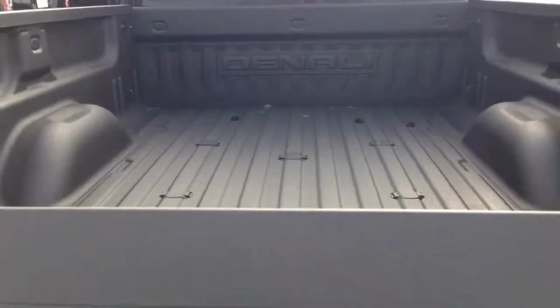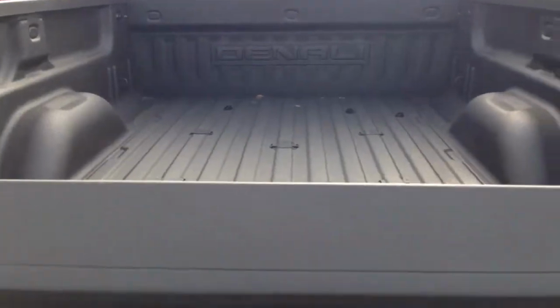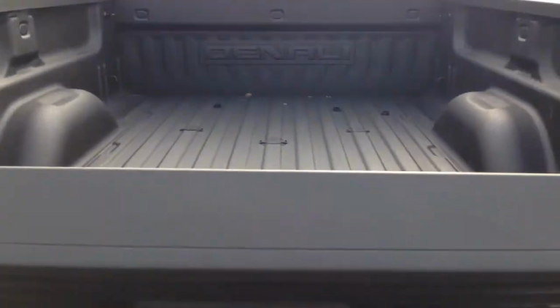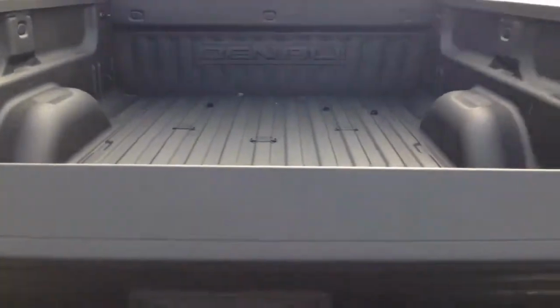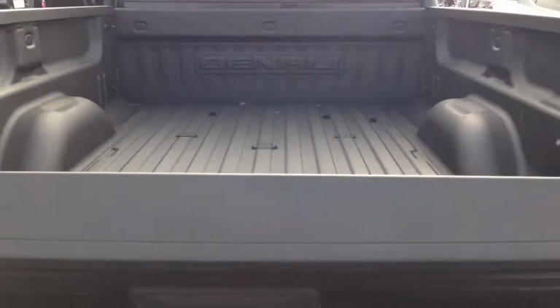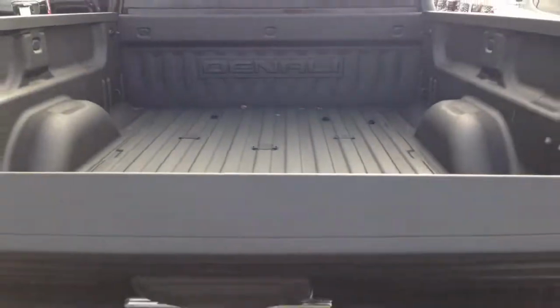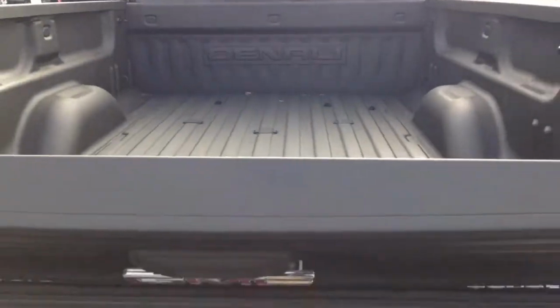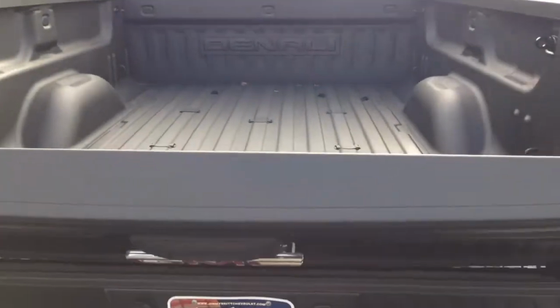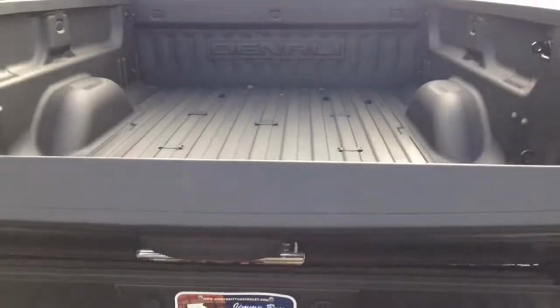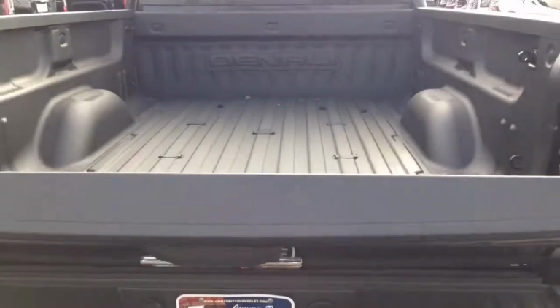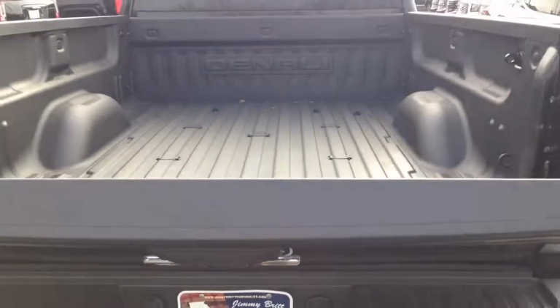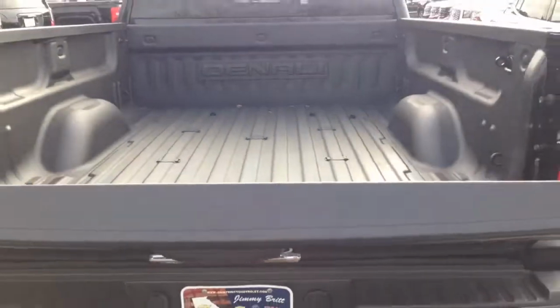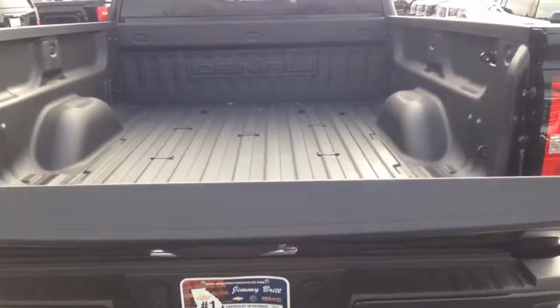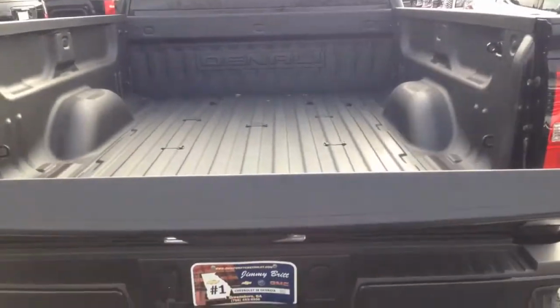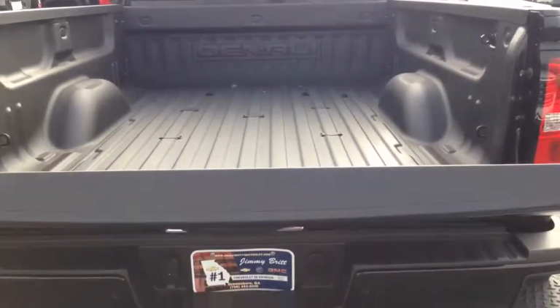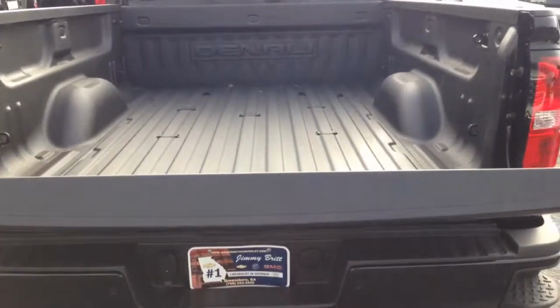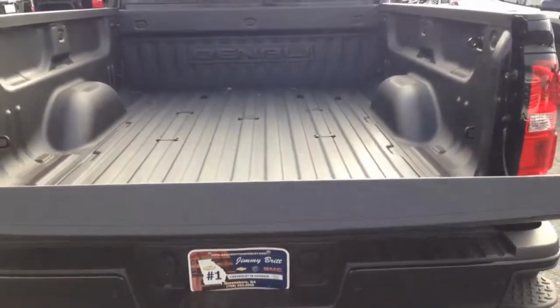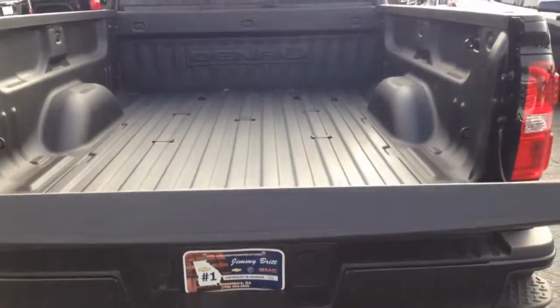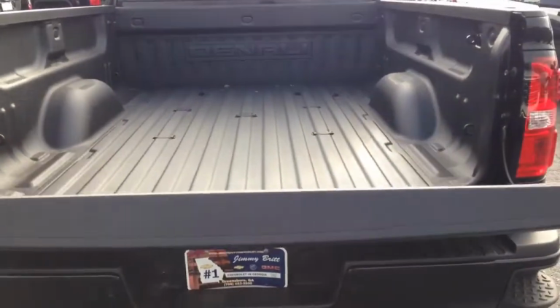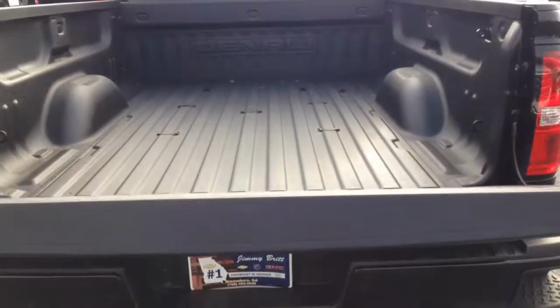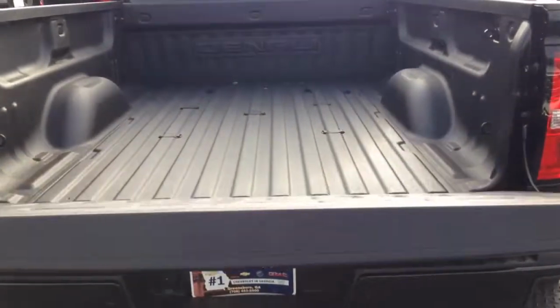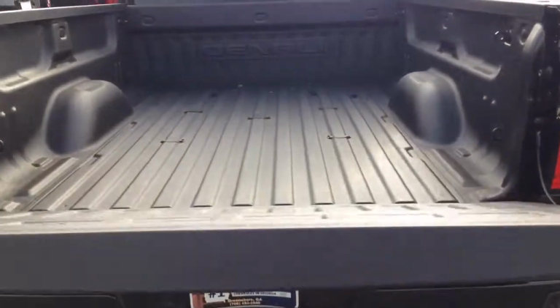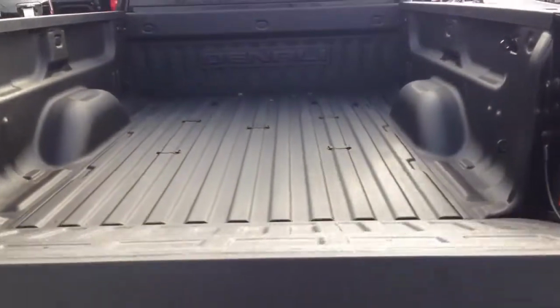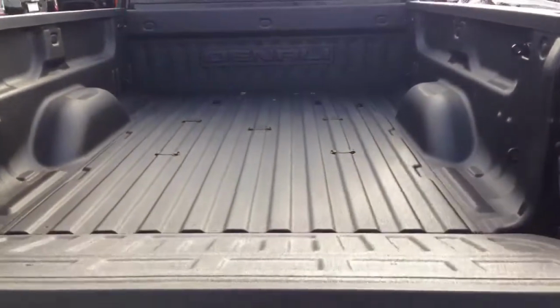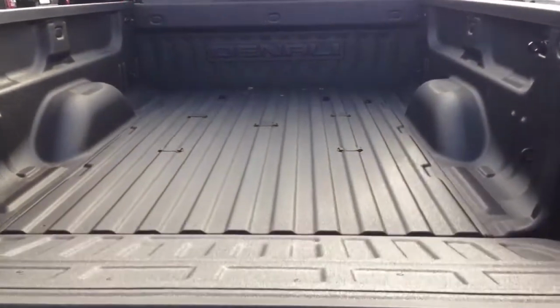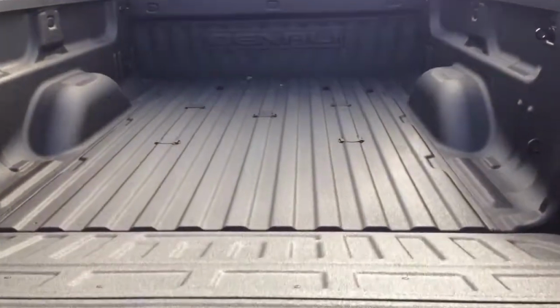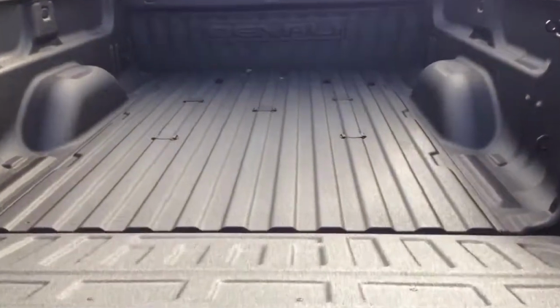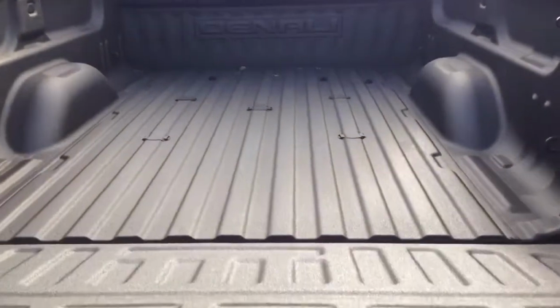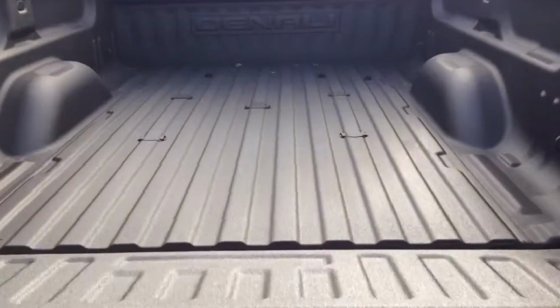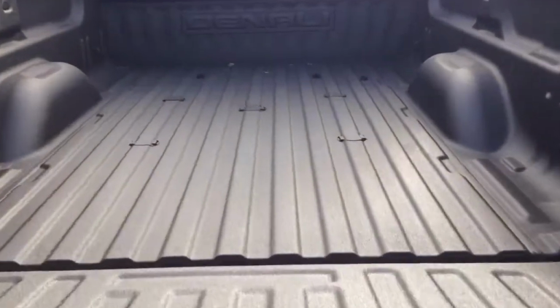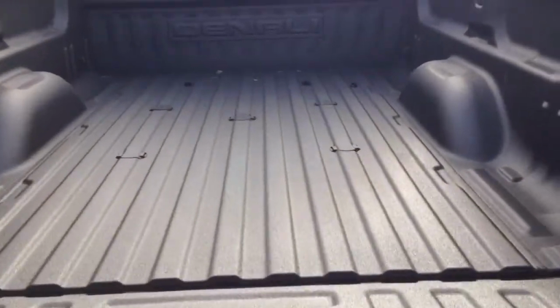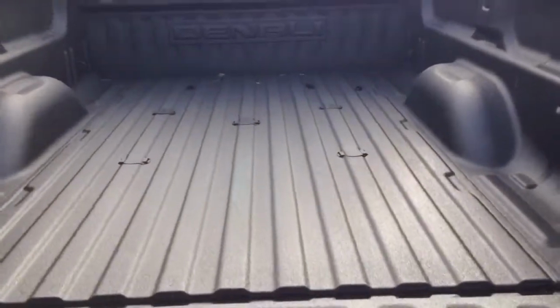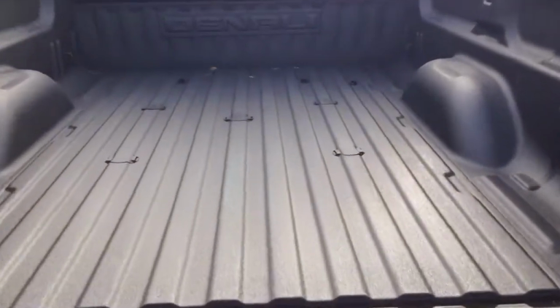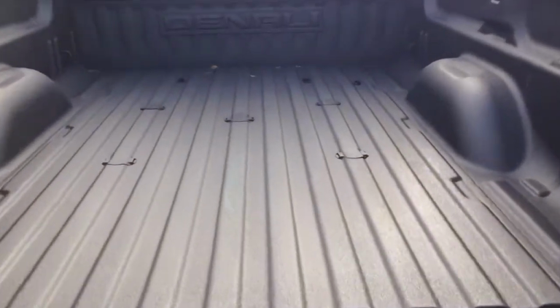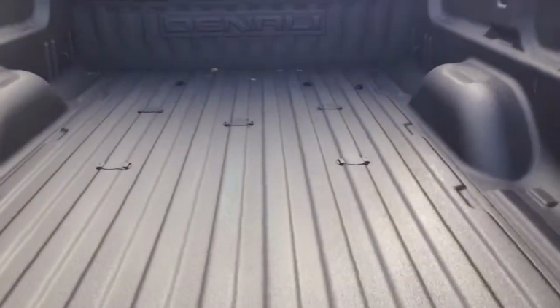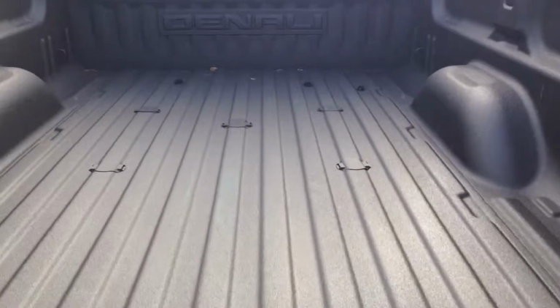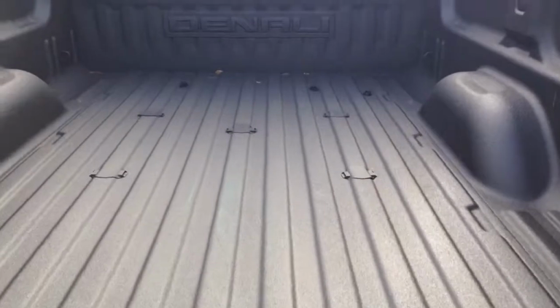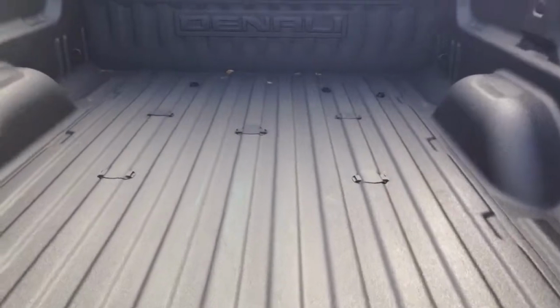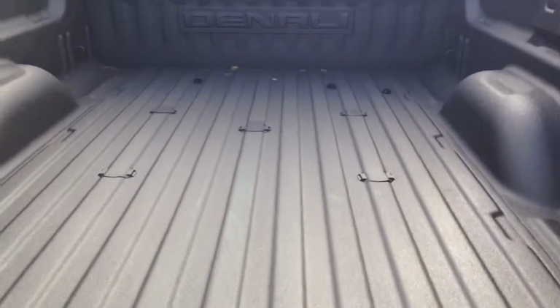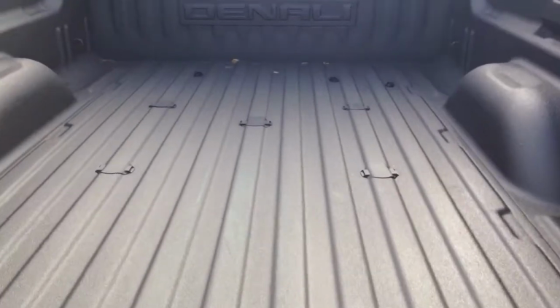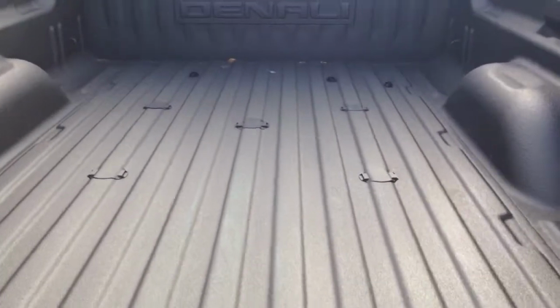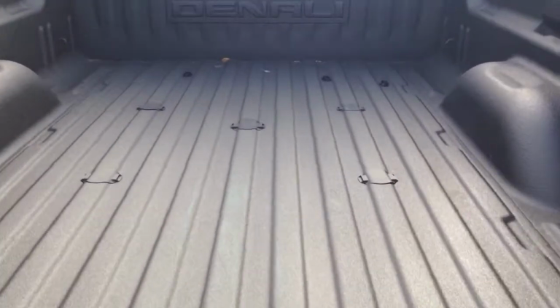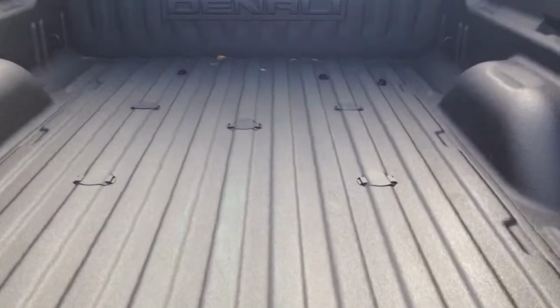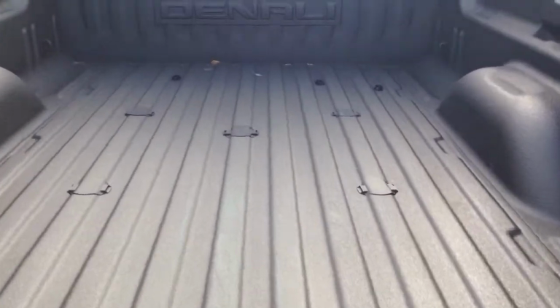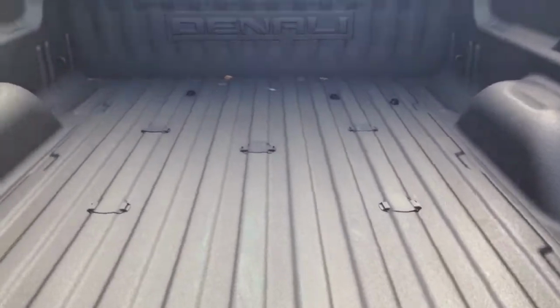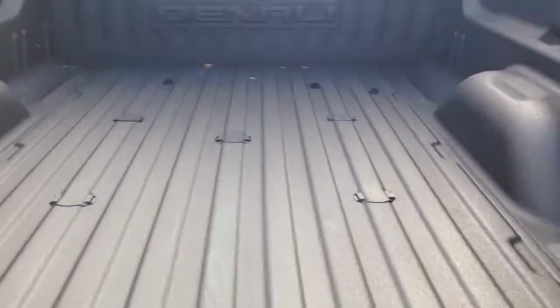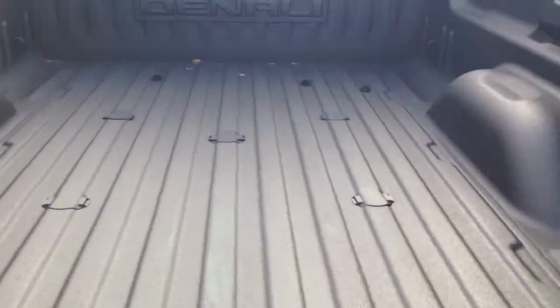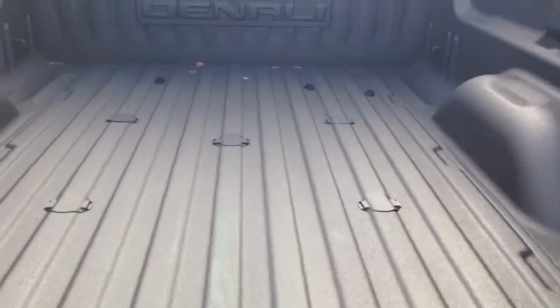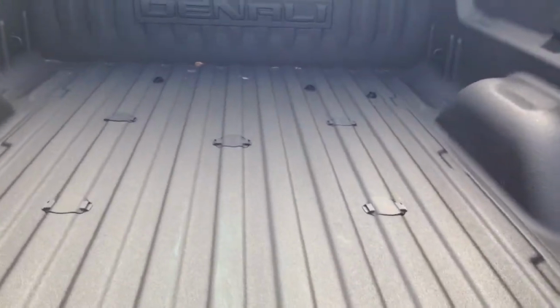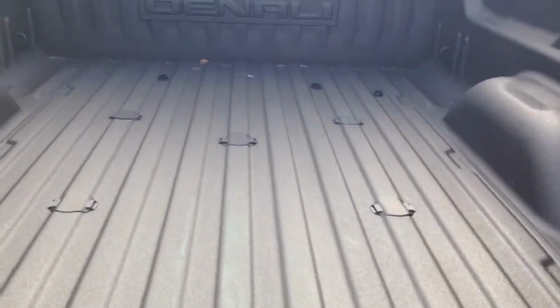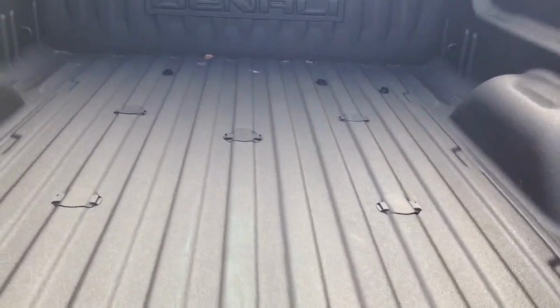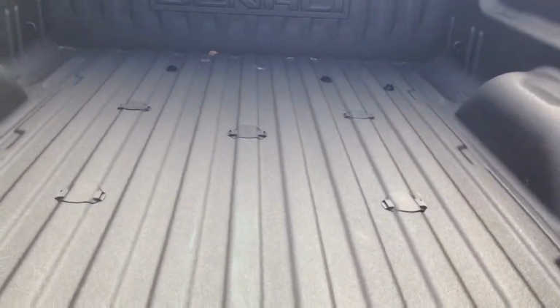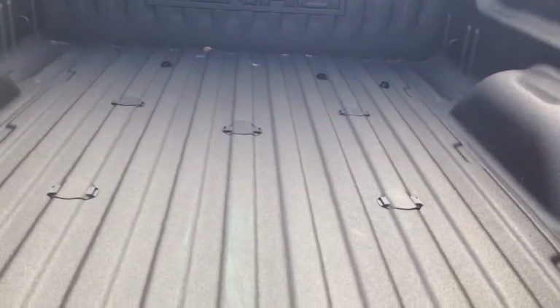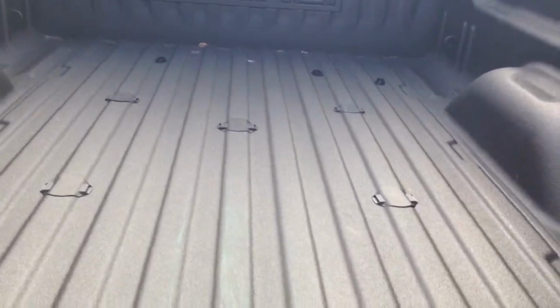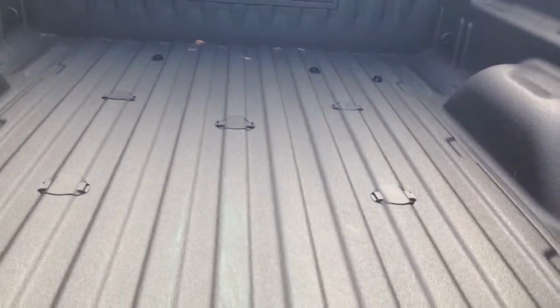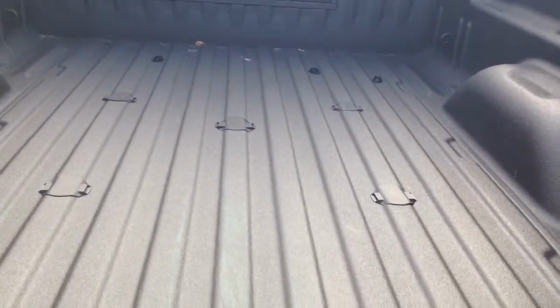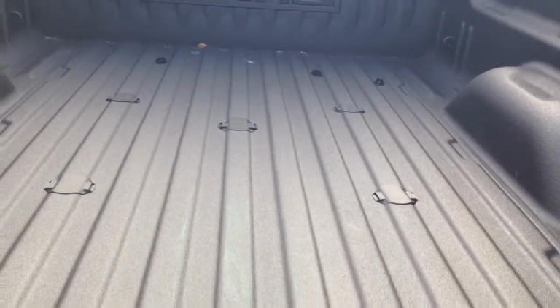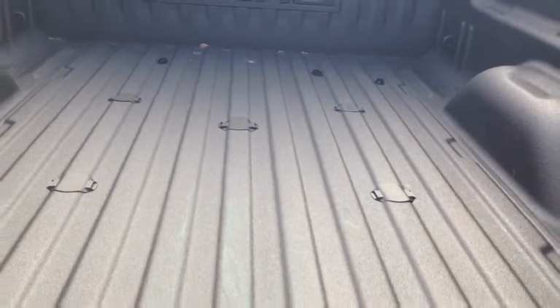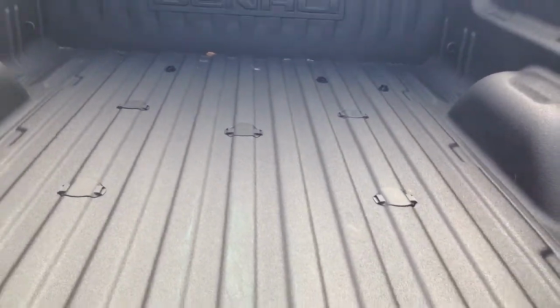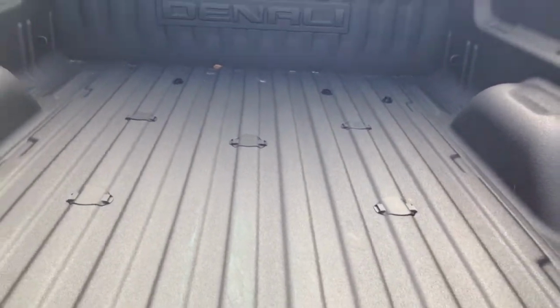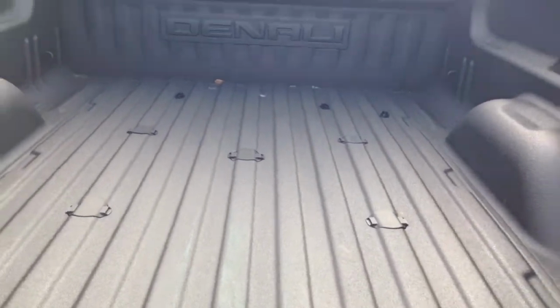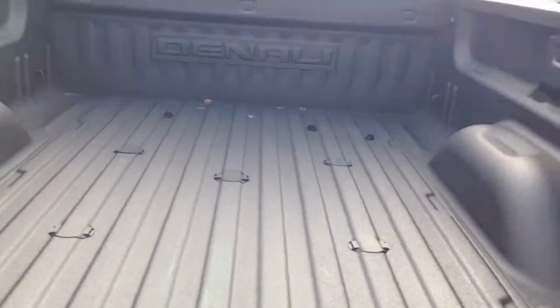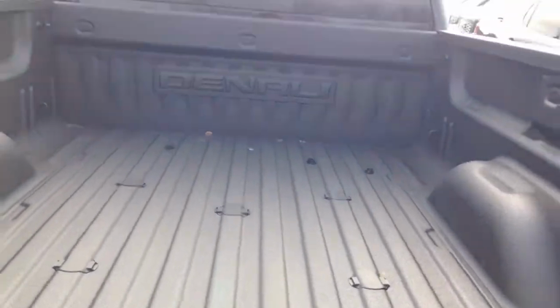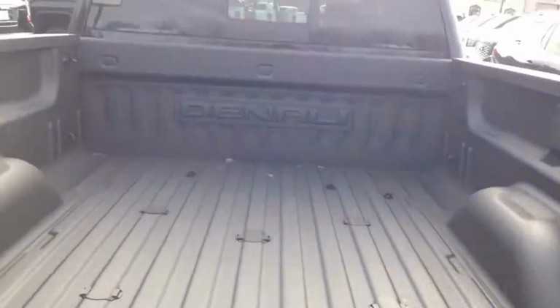You've got your easy let-down tailgate, spray-in bed liner, and there are your fifth wheel provisions.